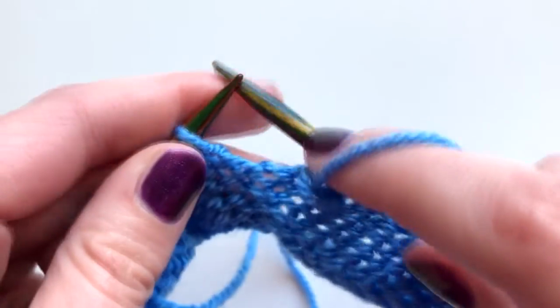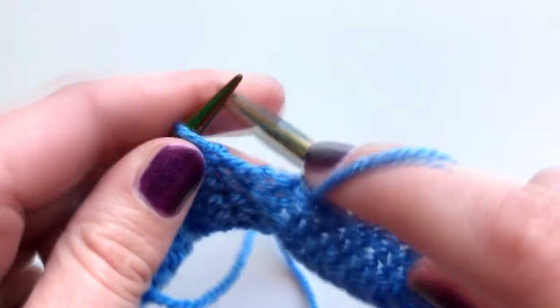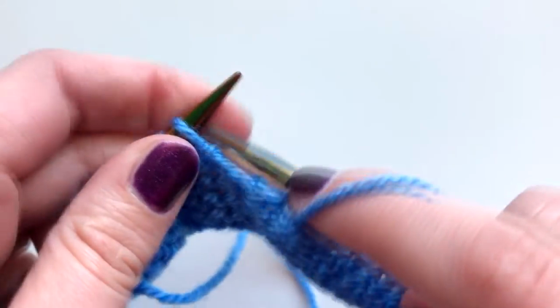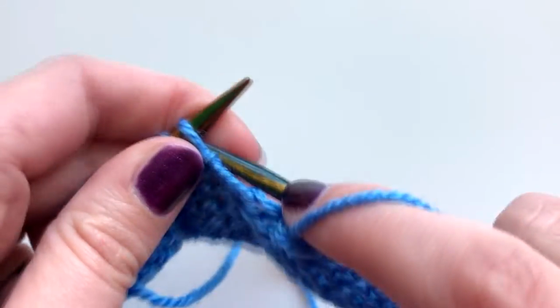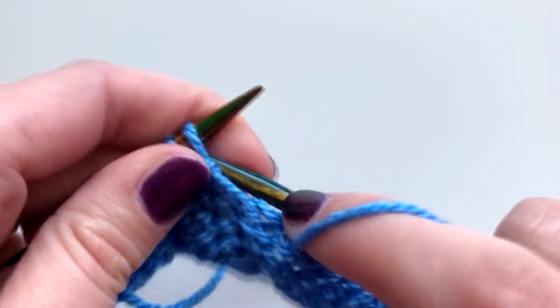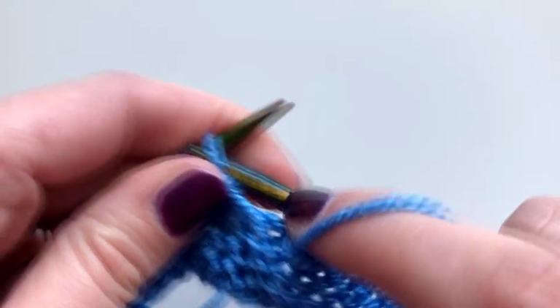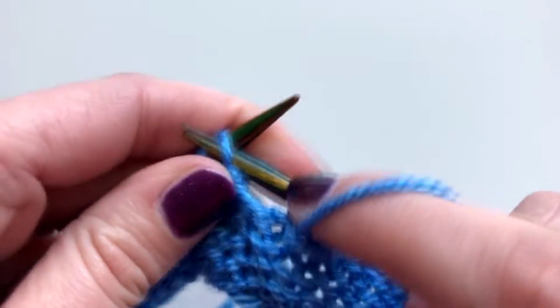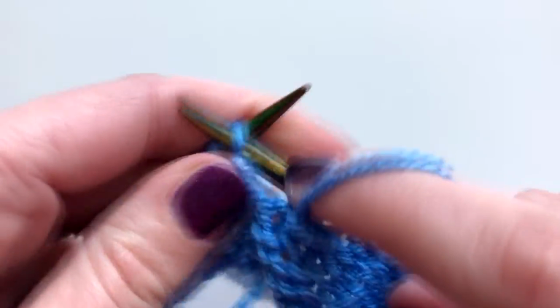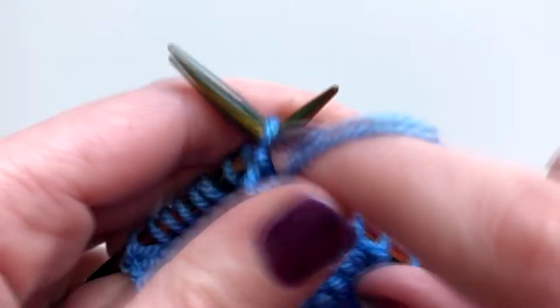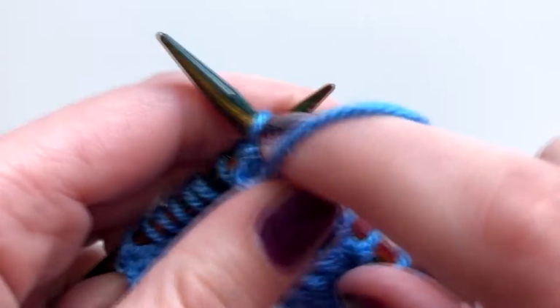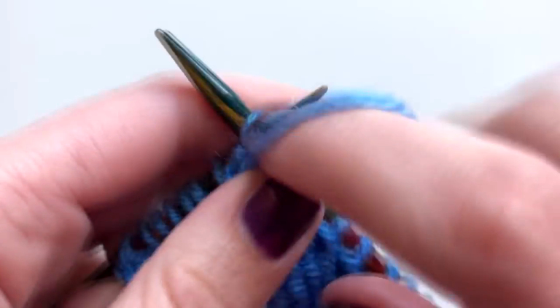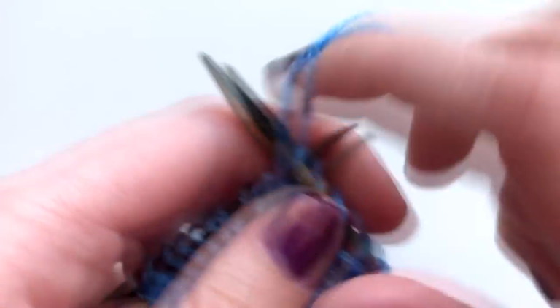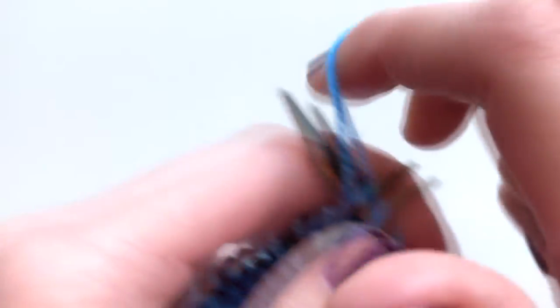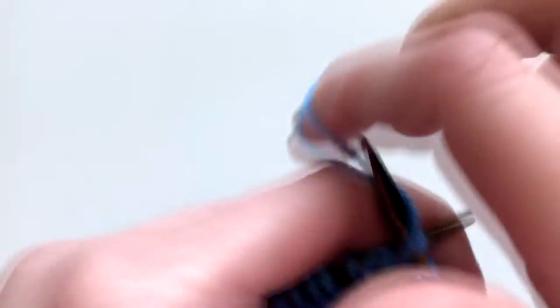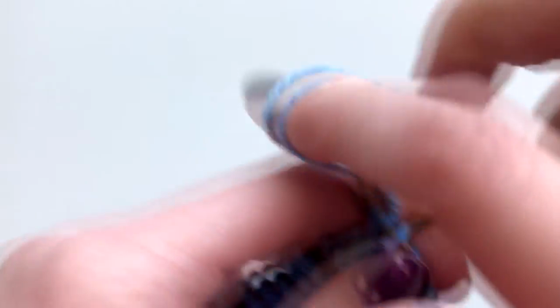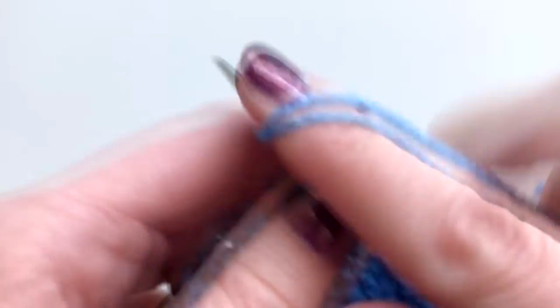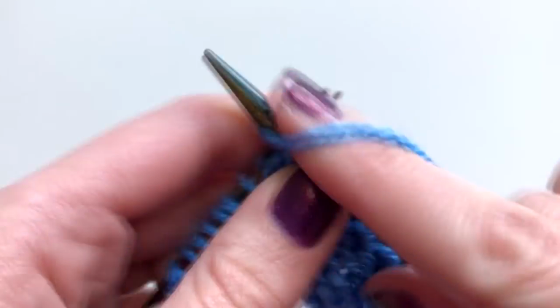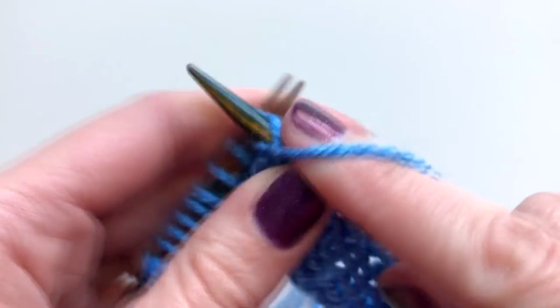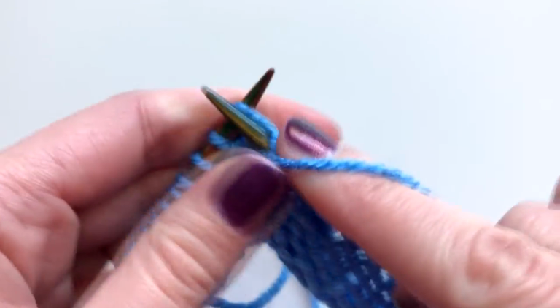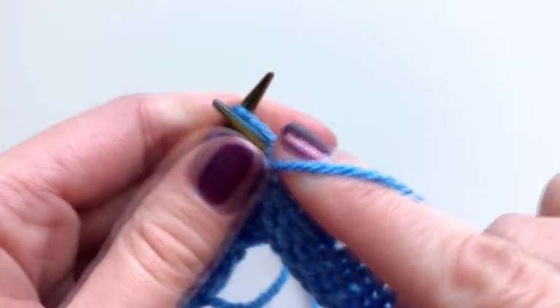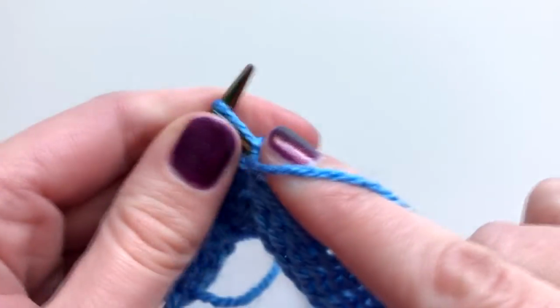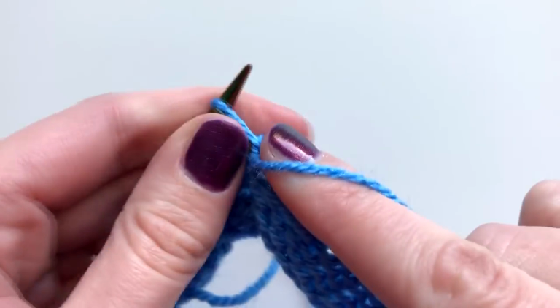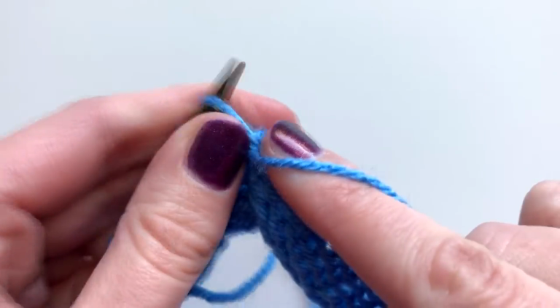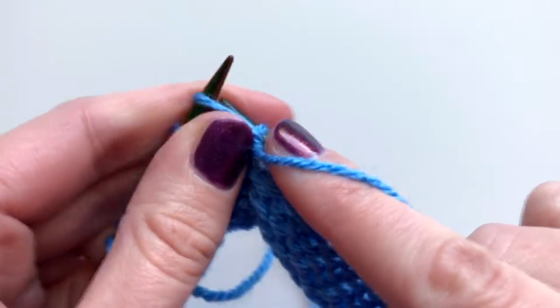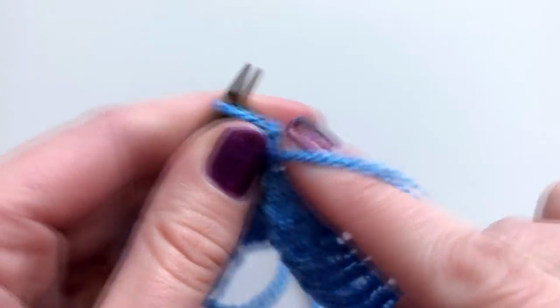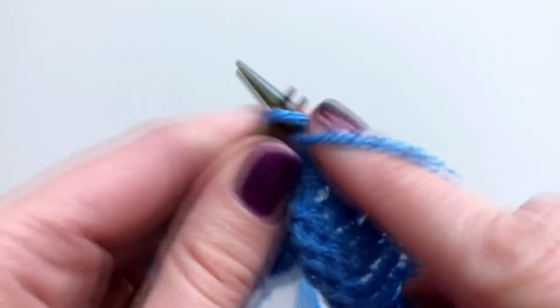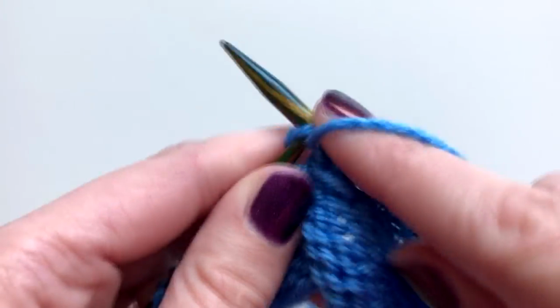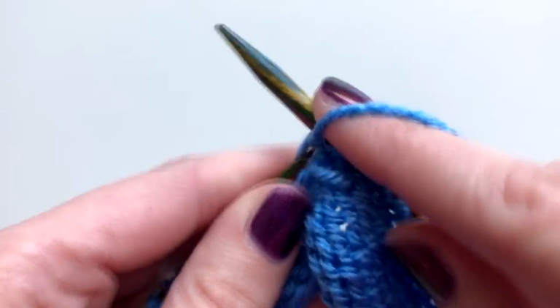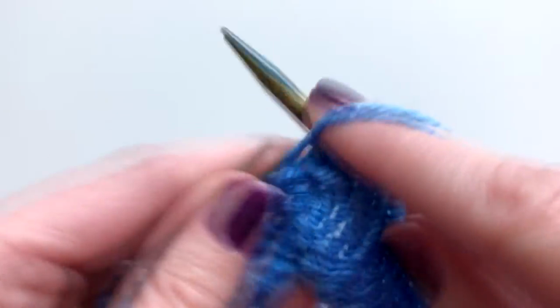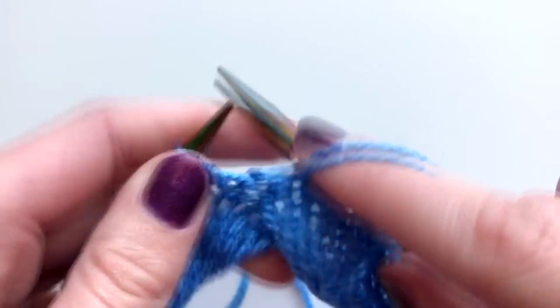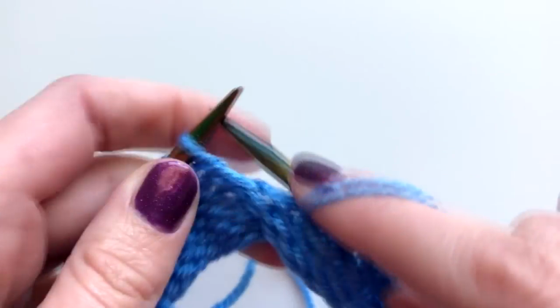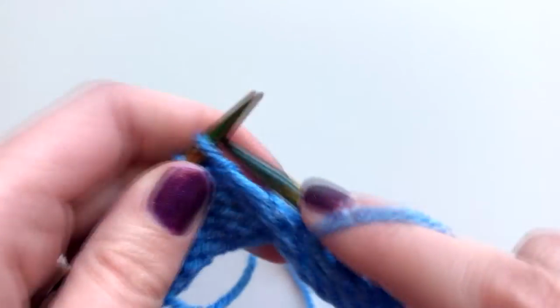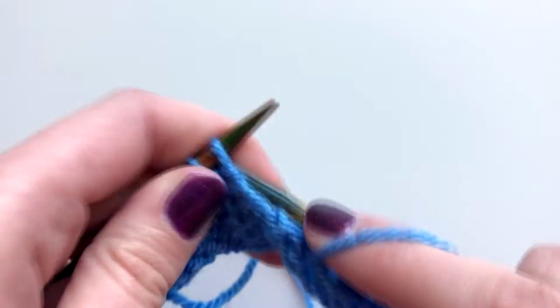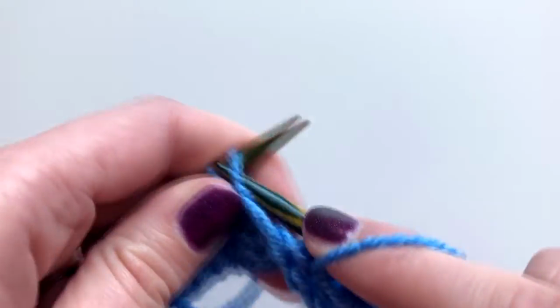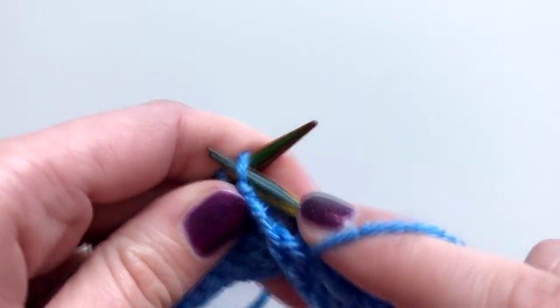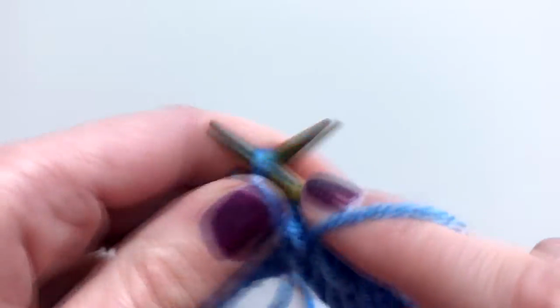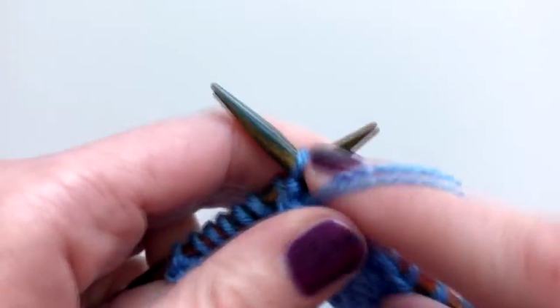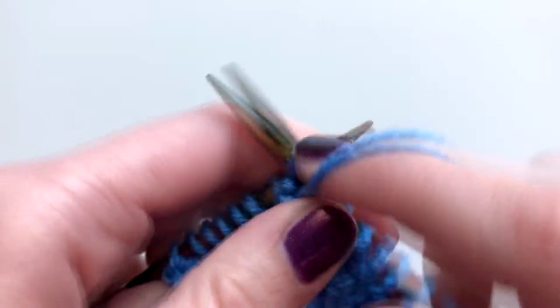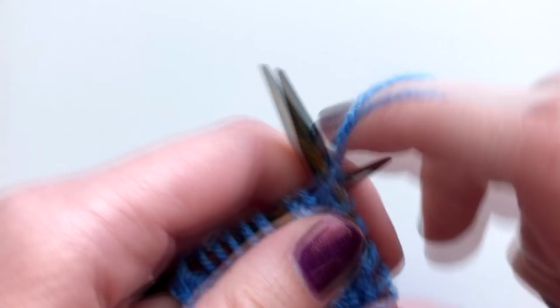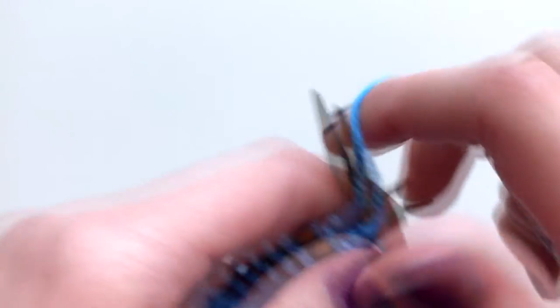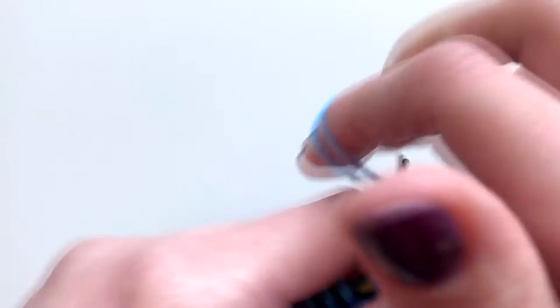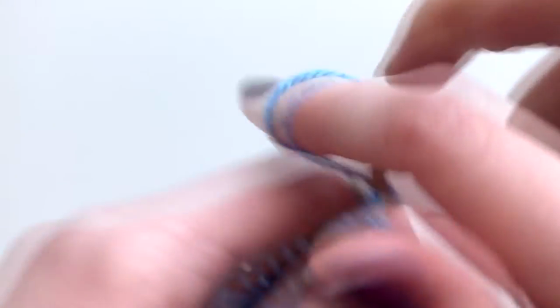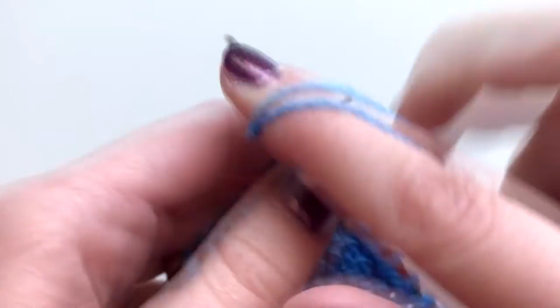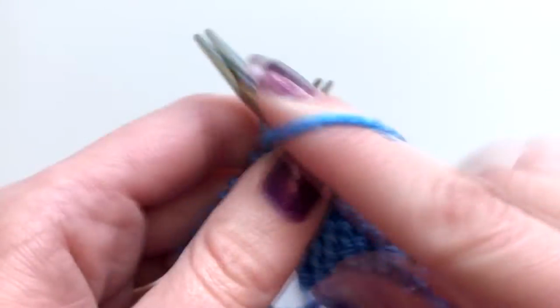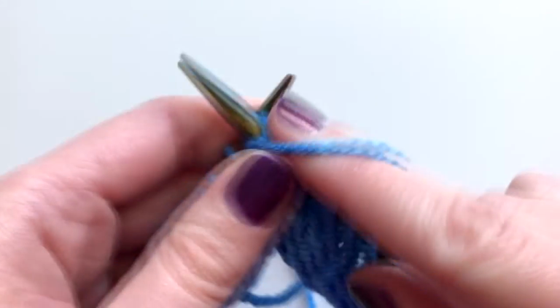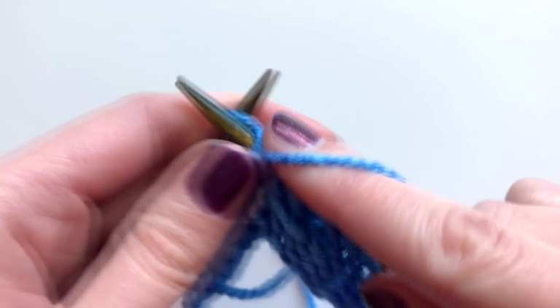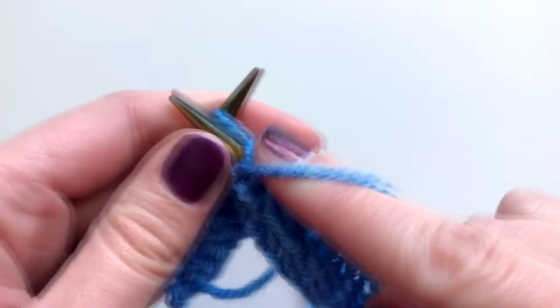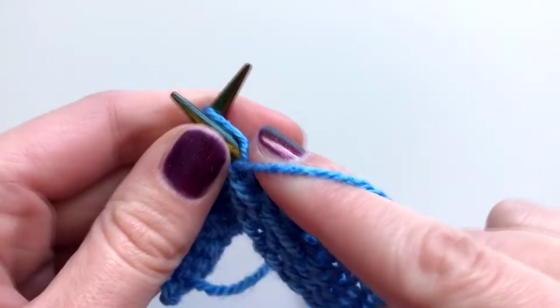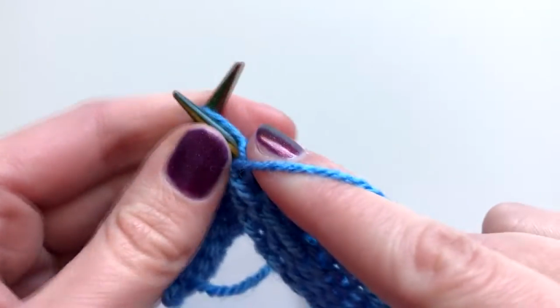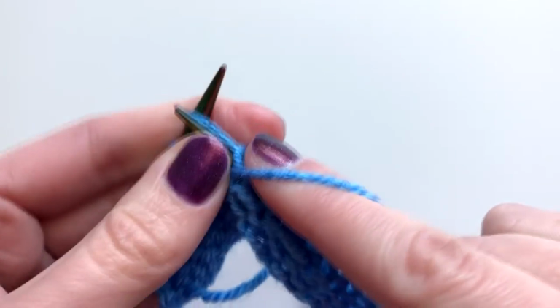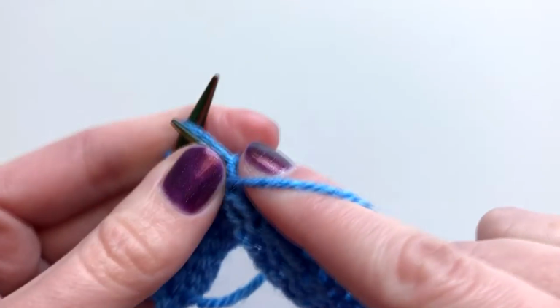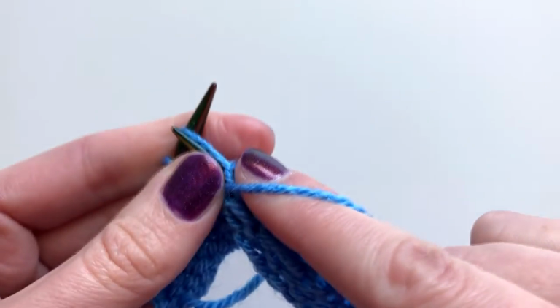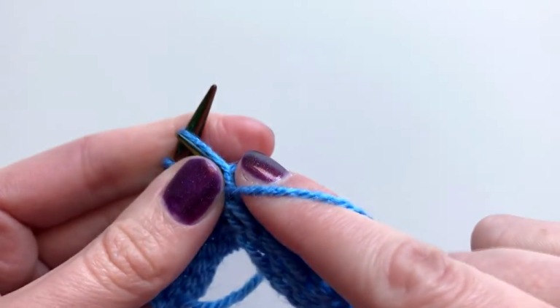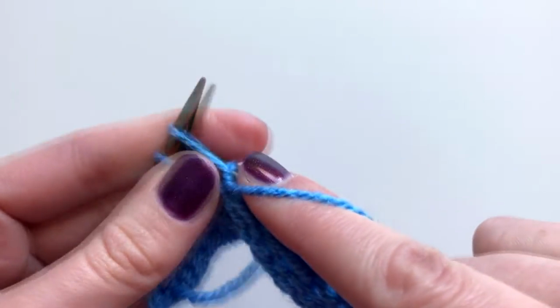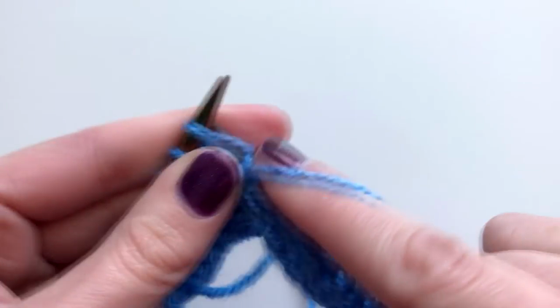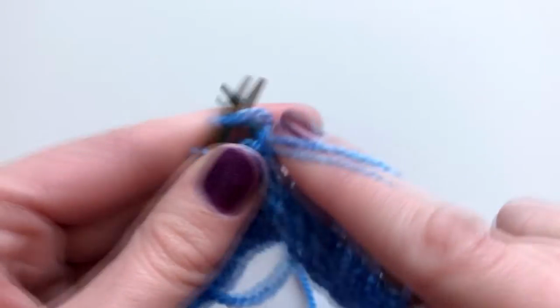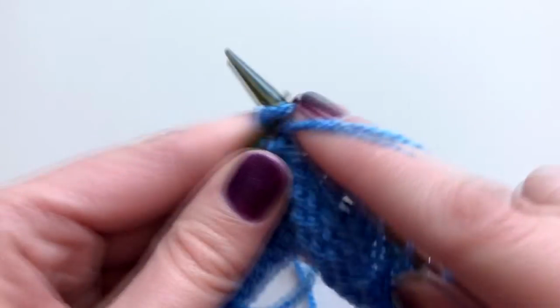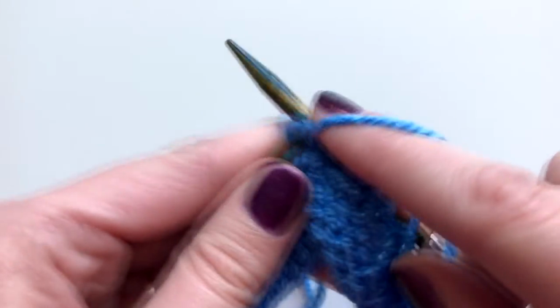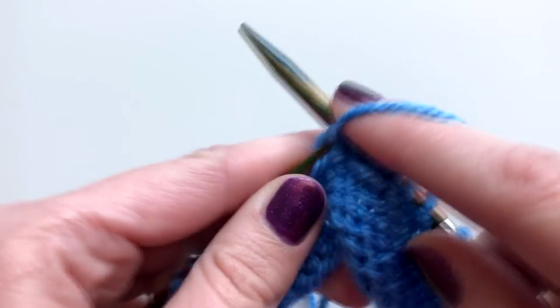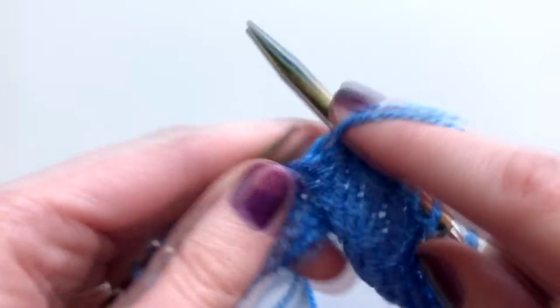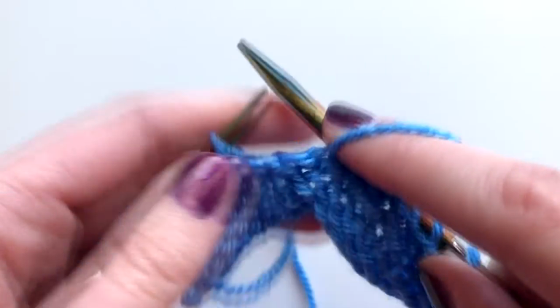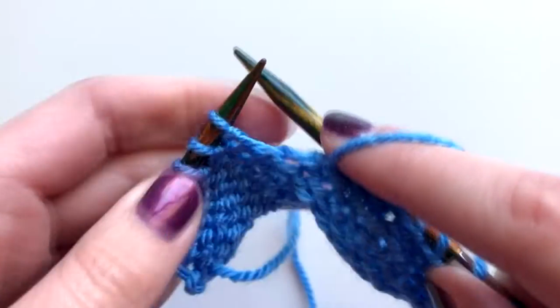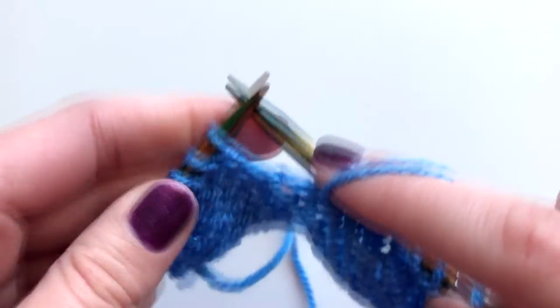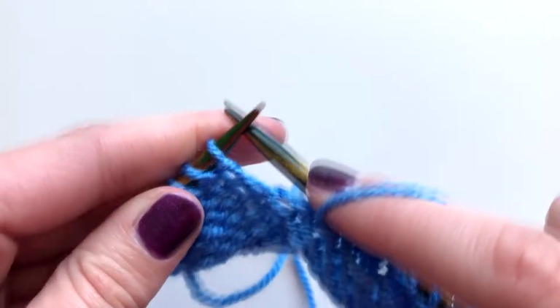Then you're just going to purl those two loops together, and purl to the end of the row. That's the wrap resolved. Usually you need to do that for a number of stitches to resolve all of them.